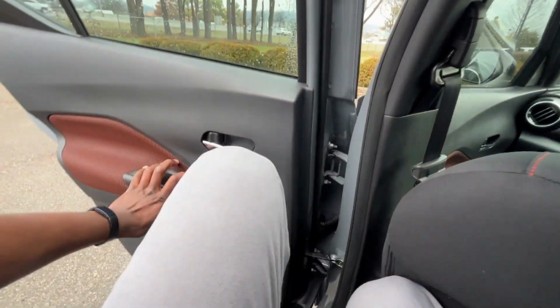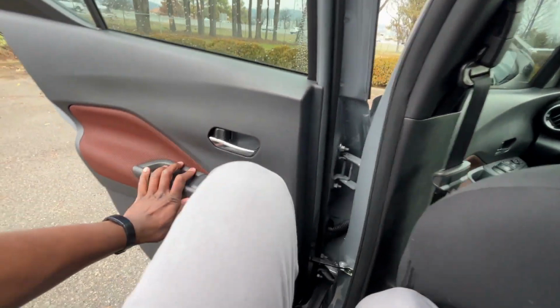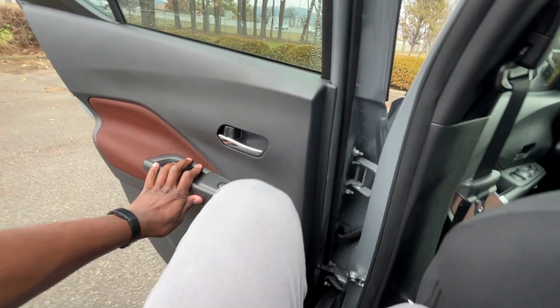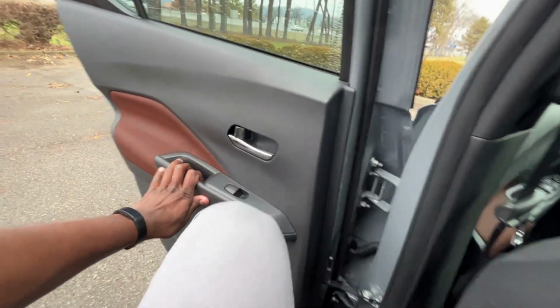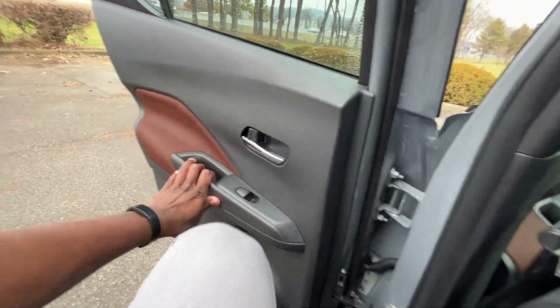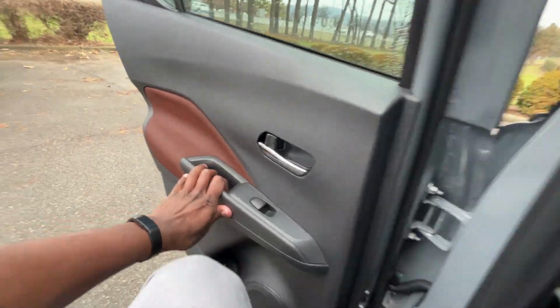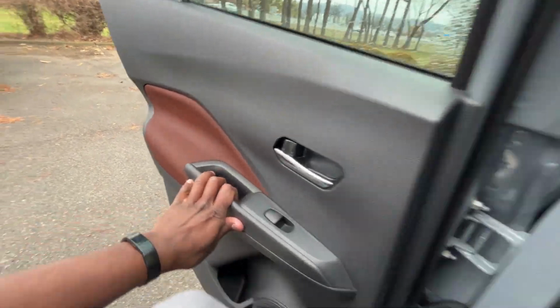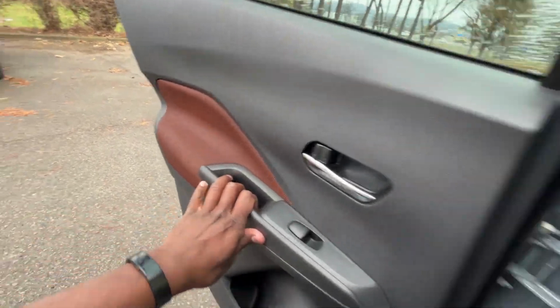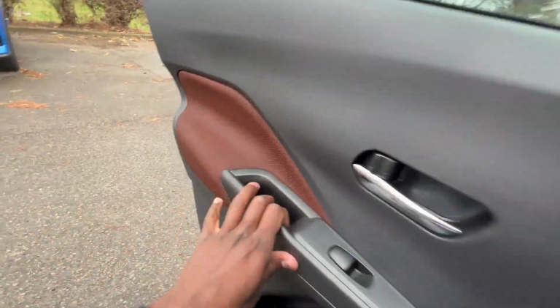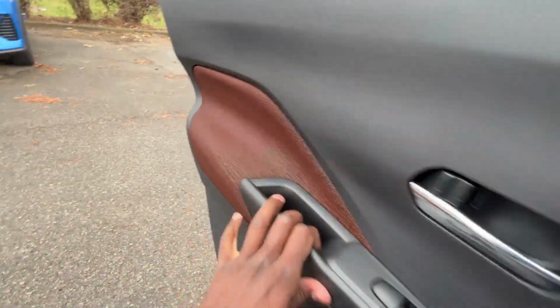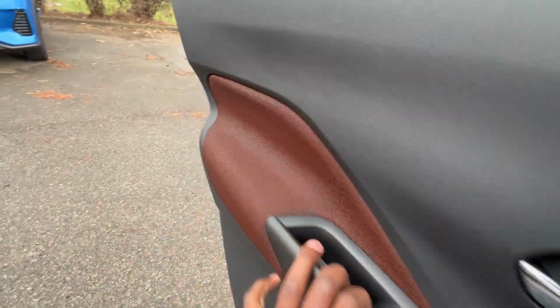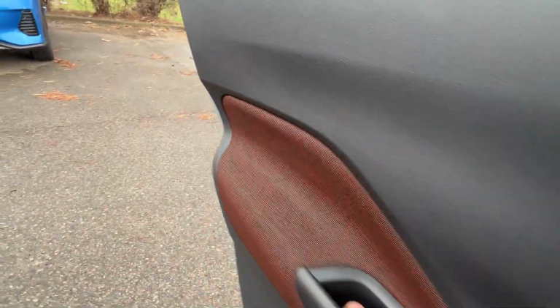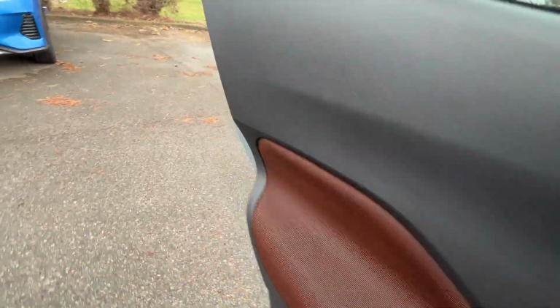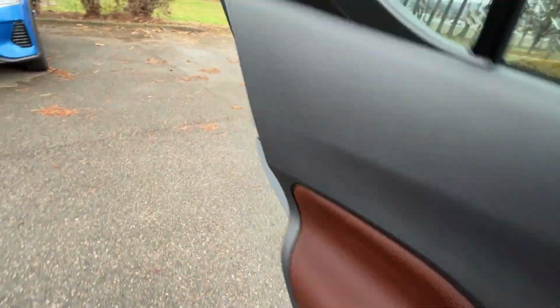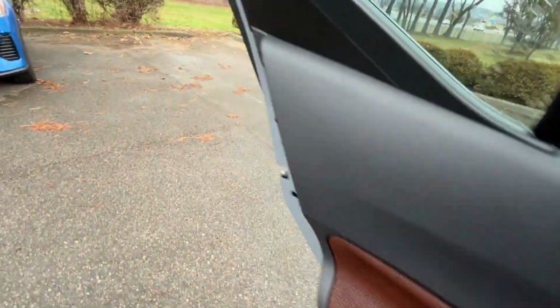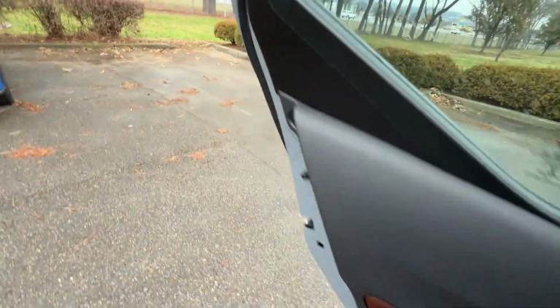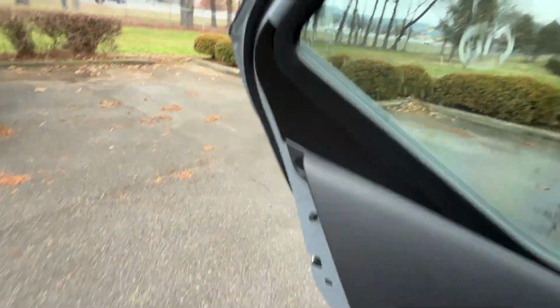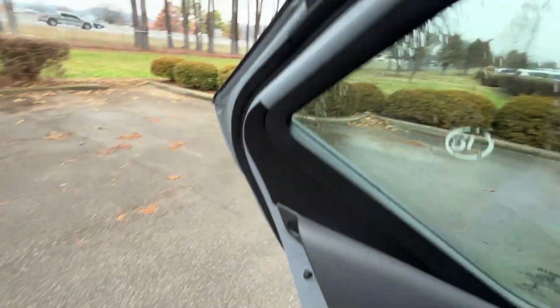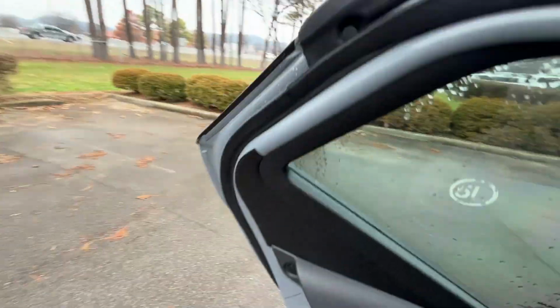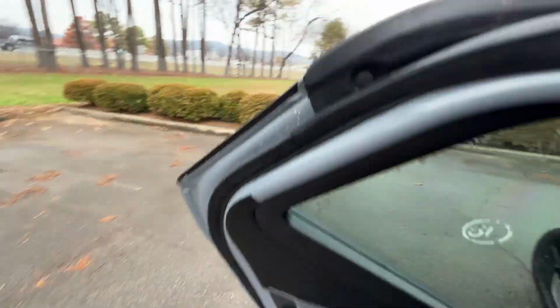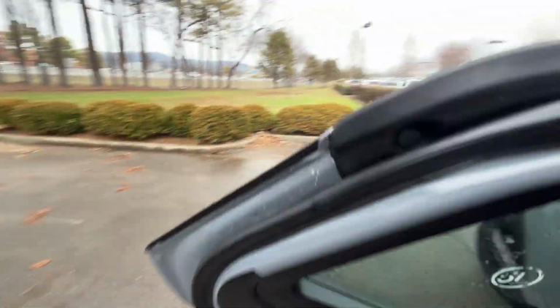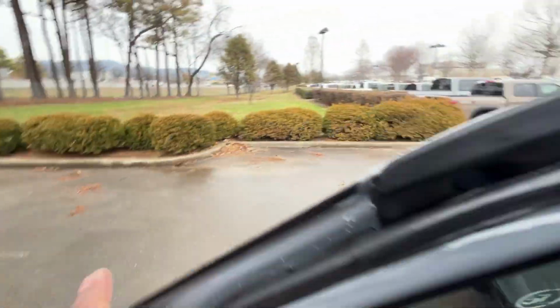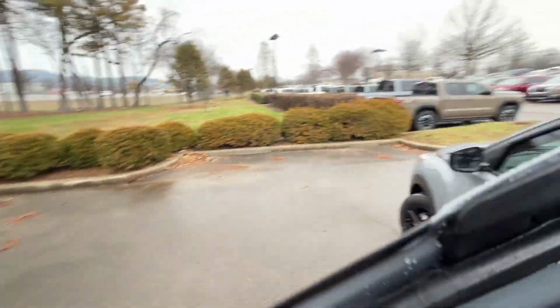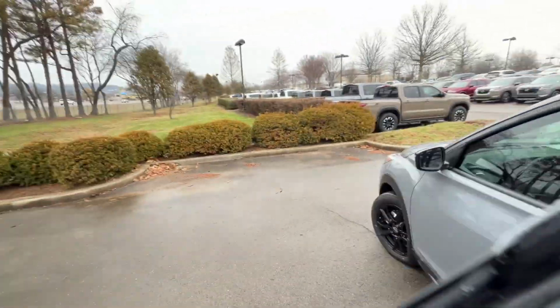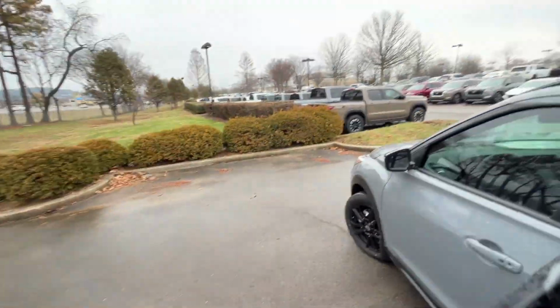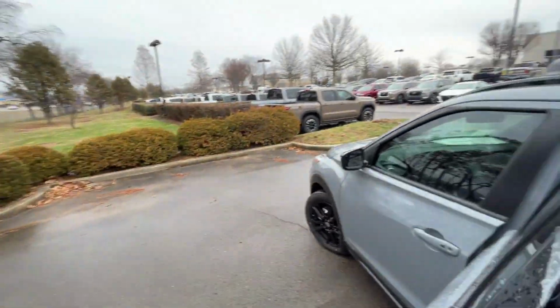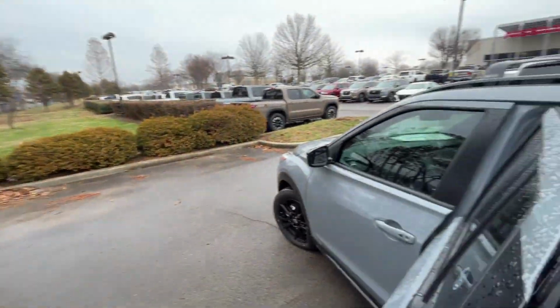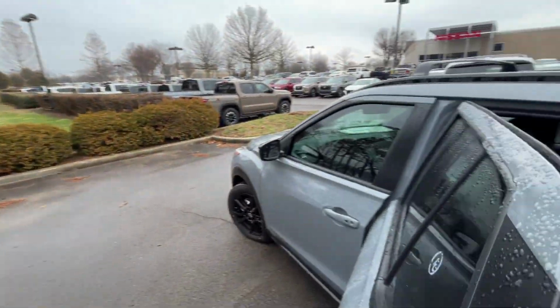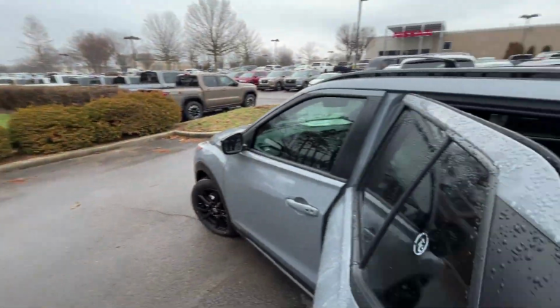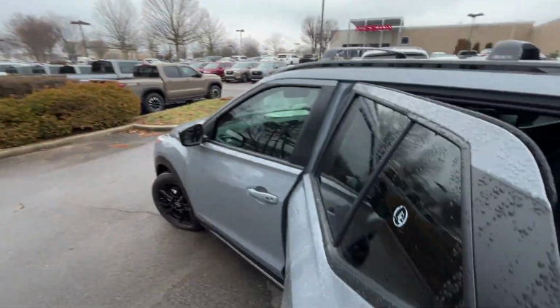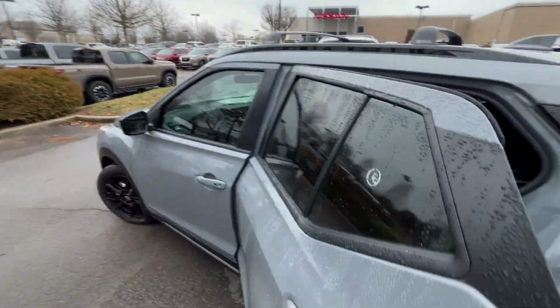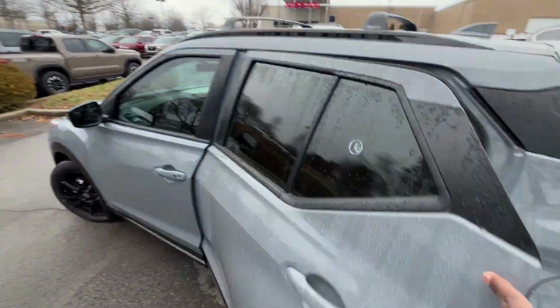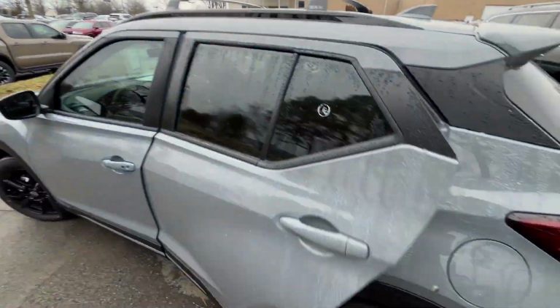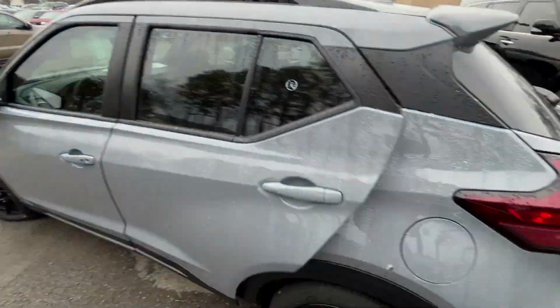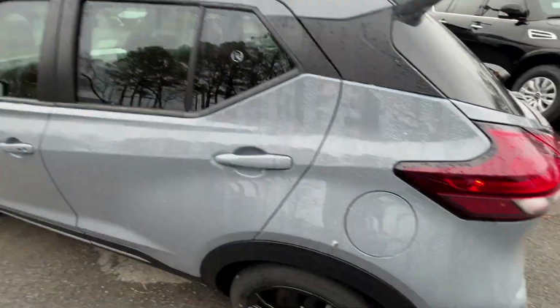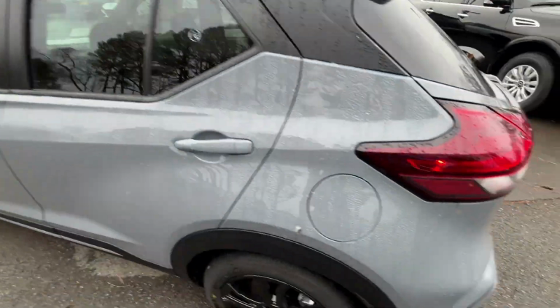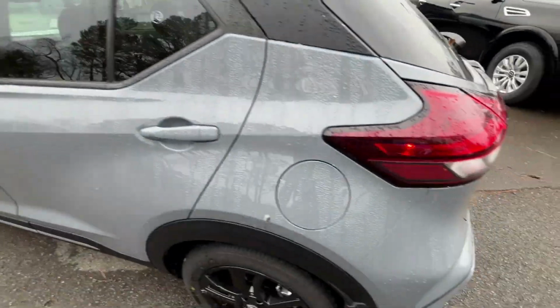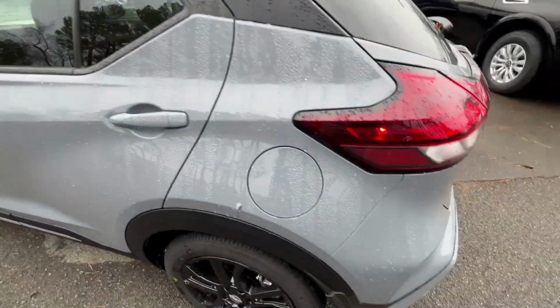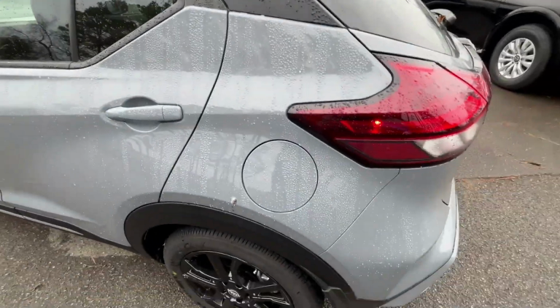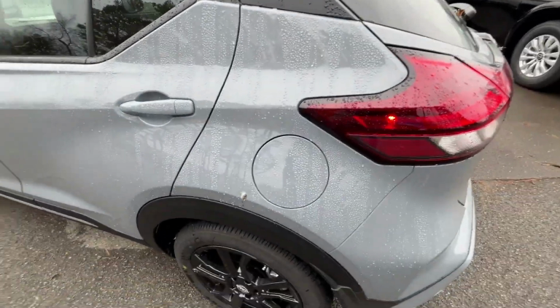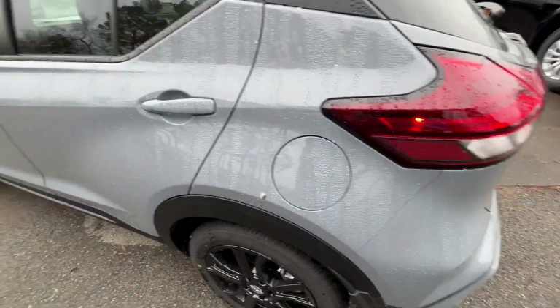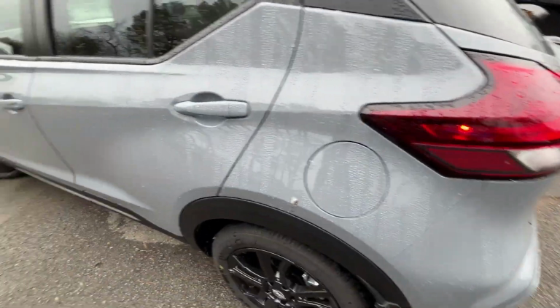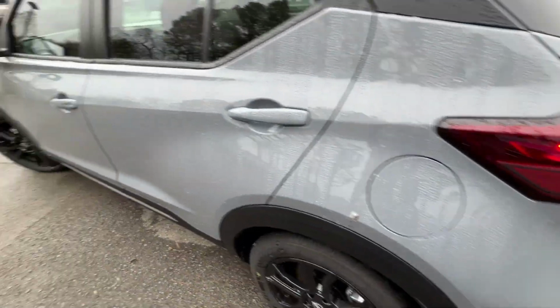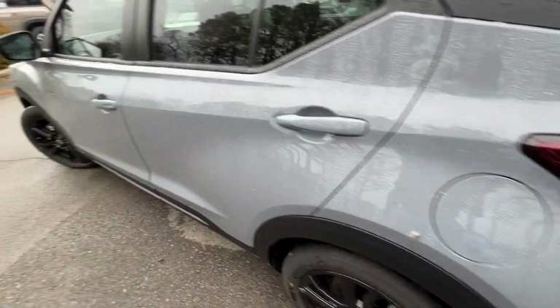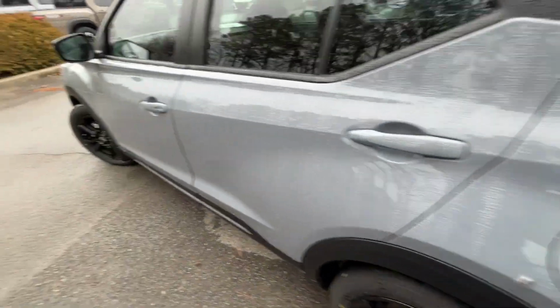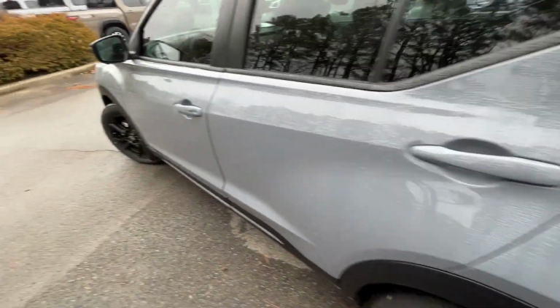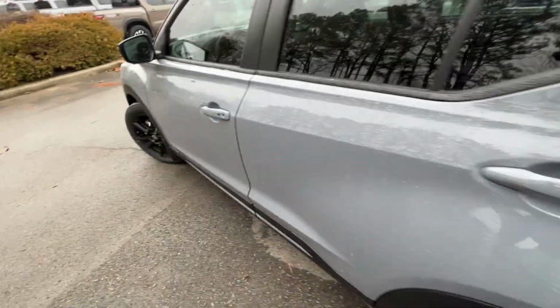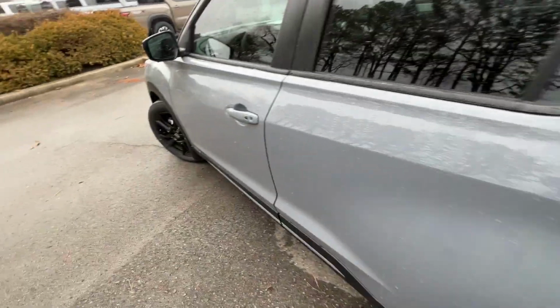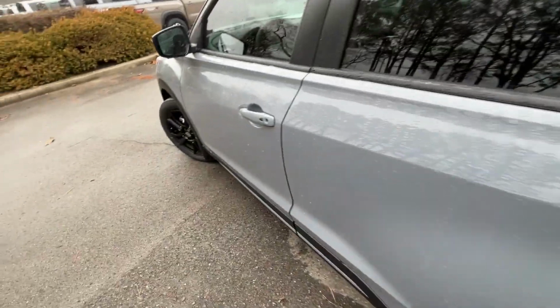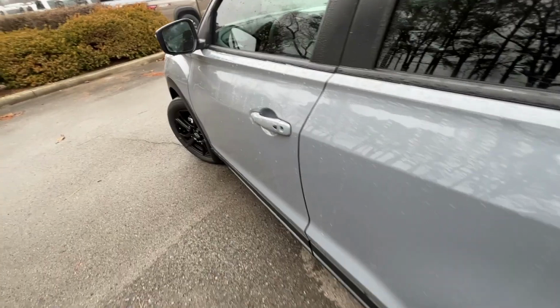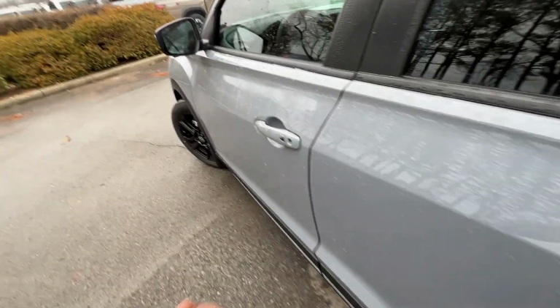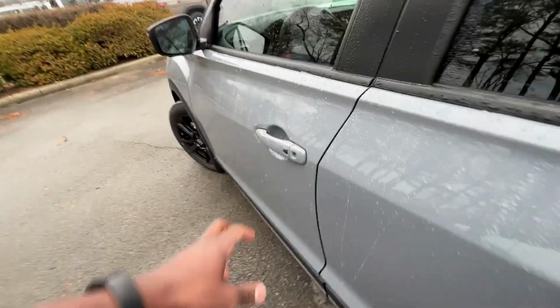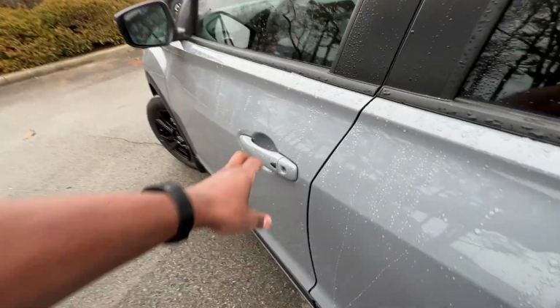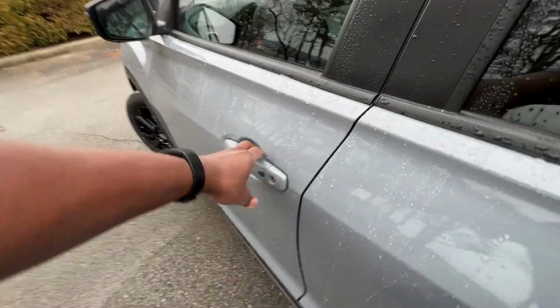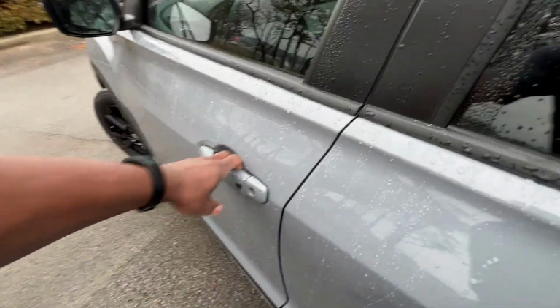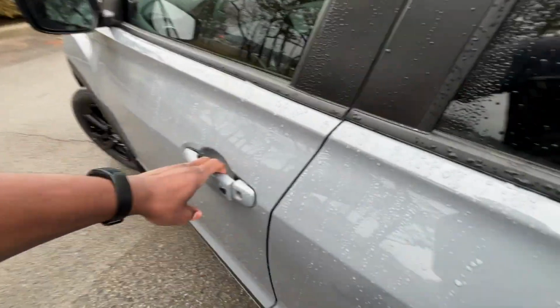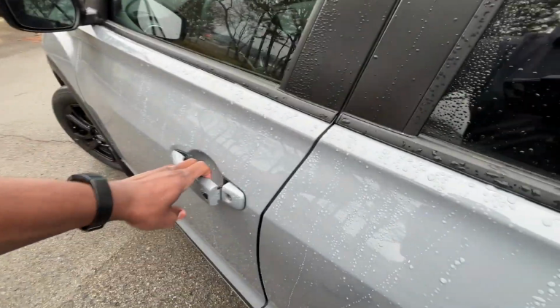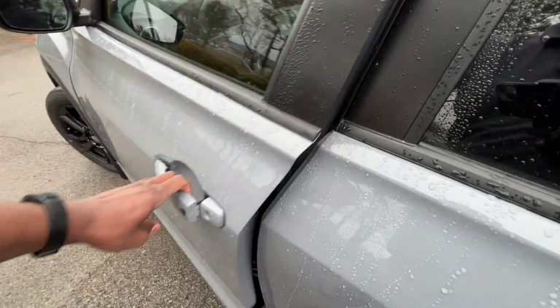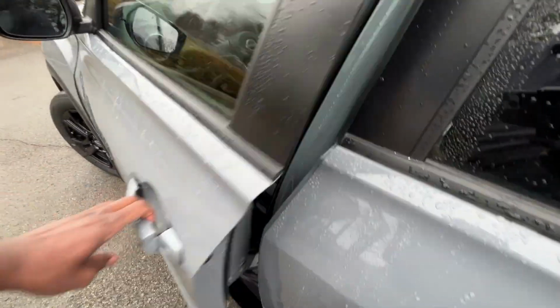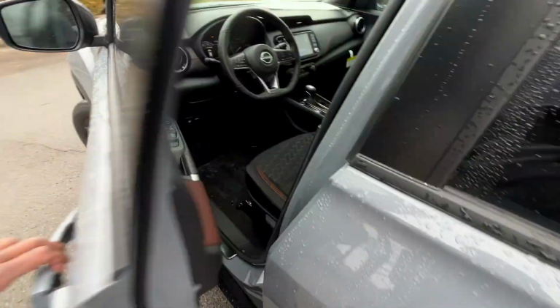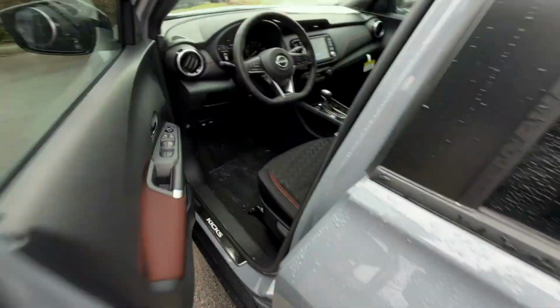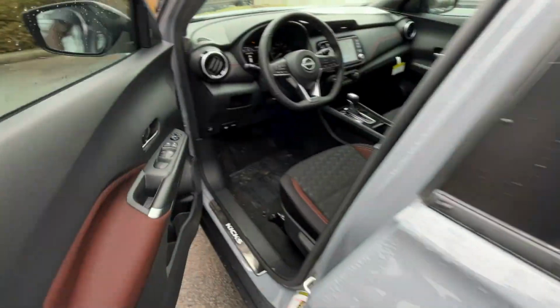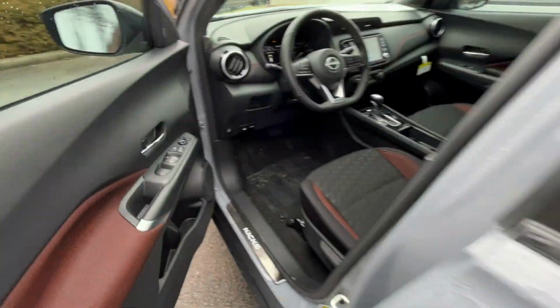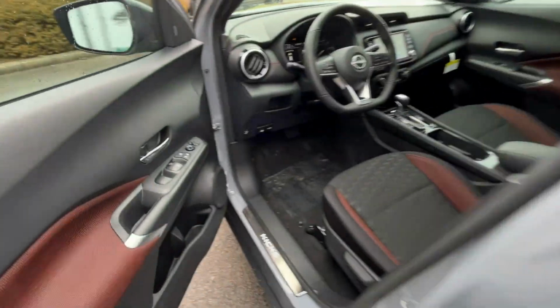Let's go into the back and pop the gas cap.